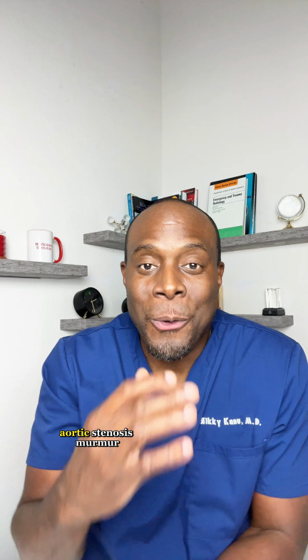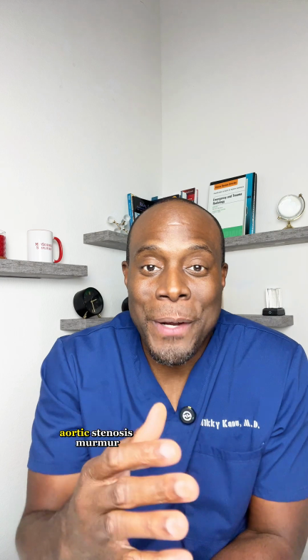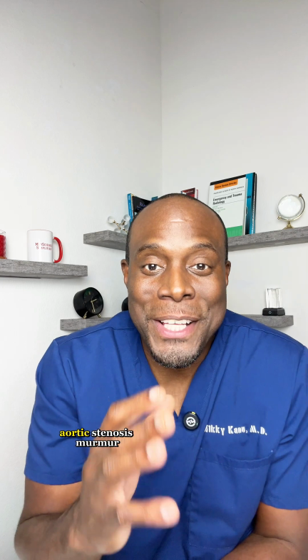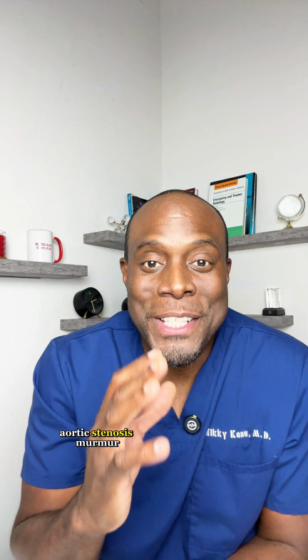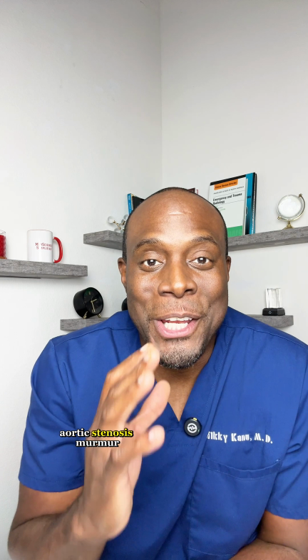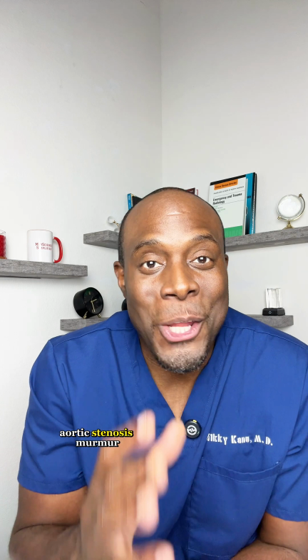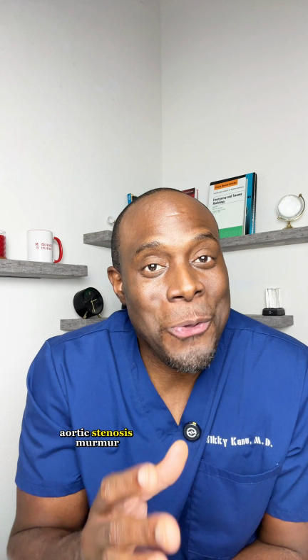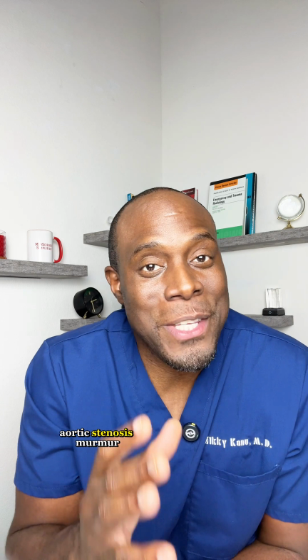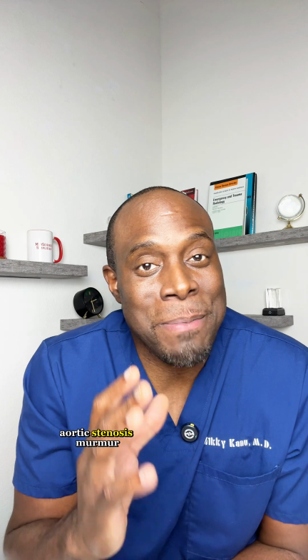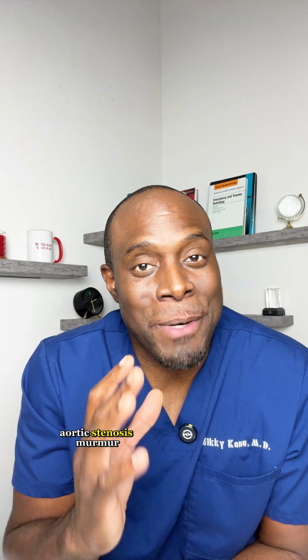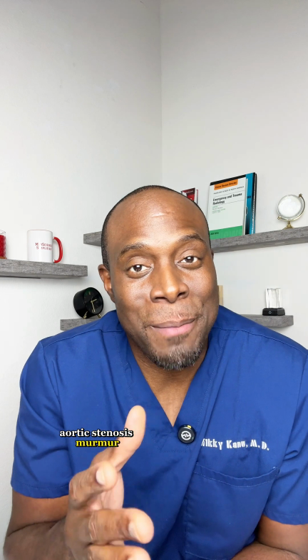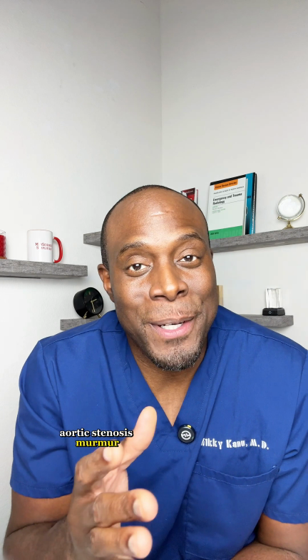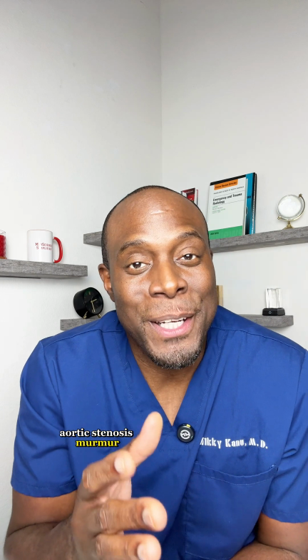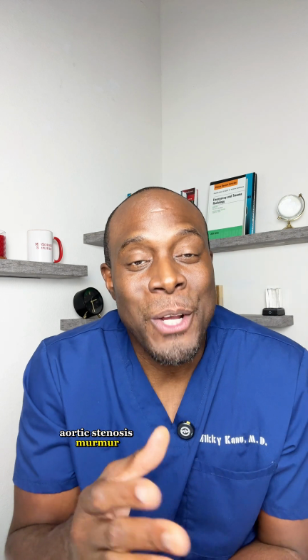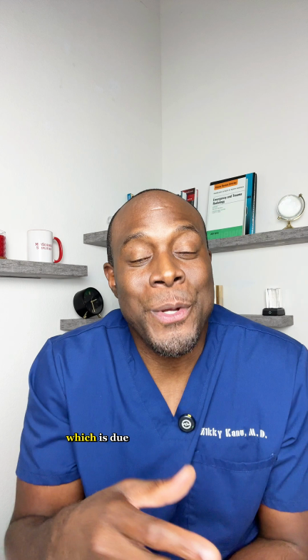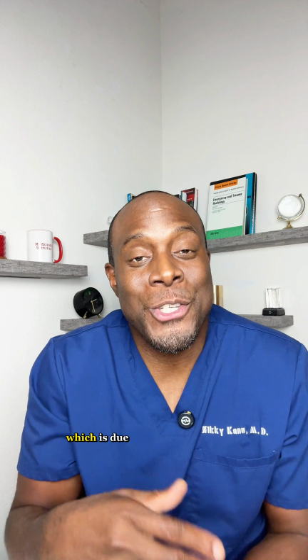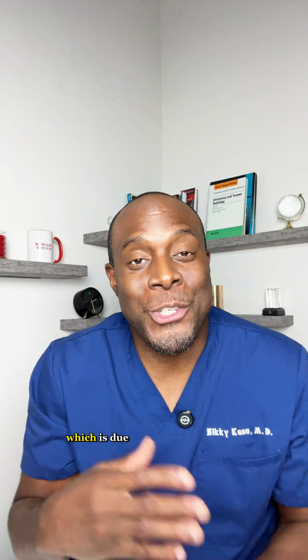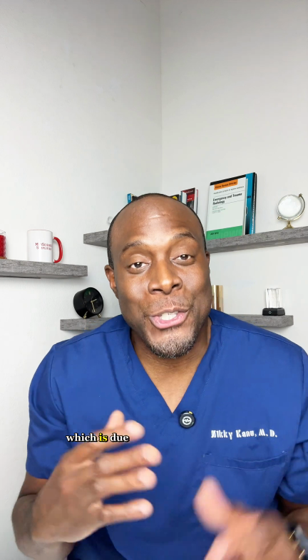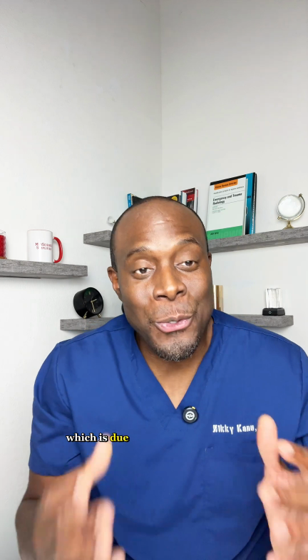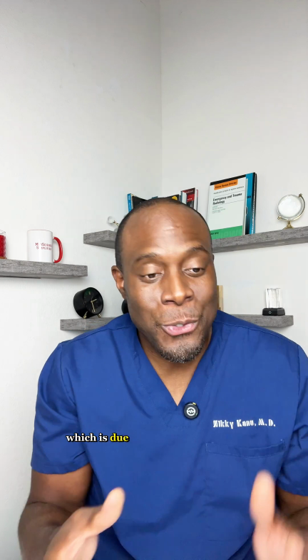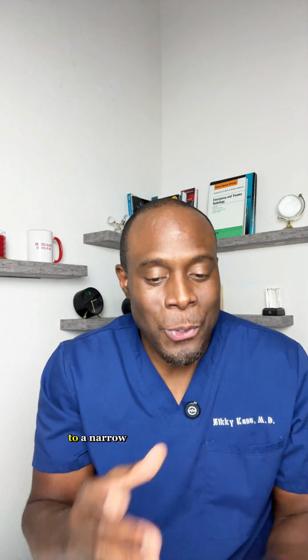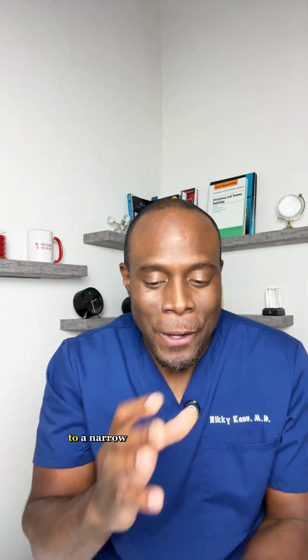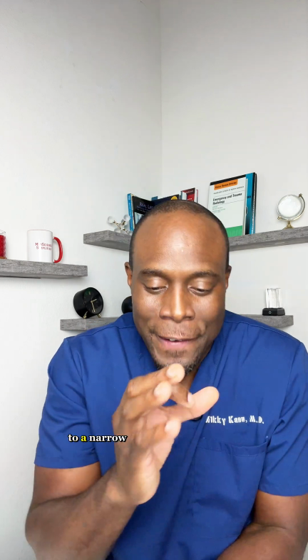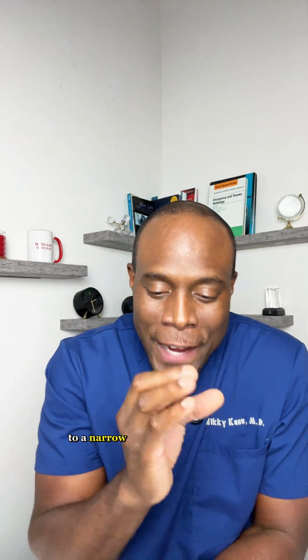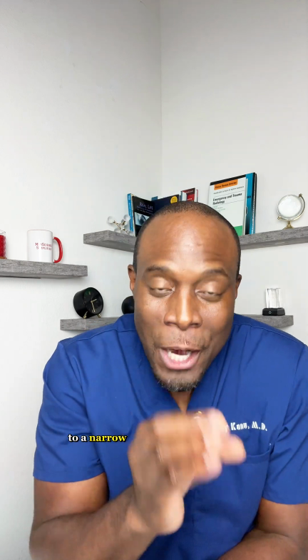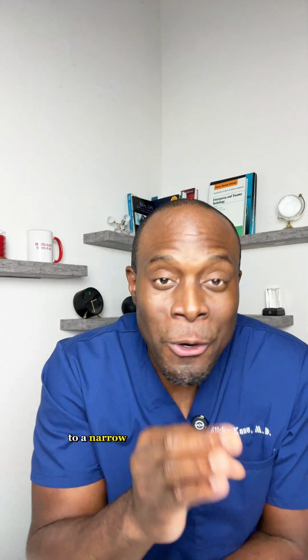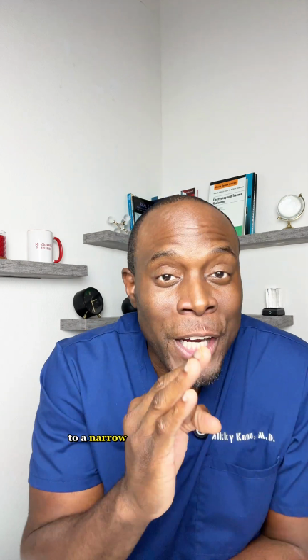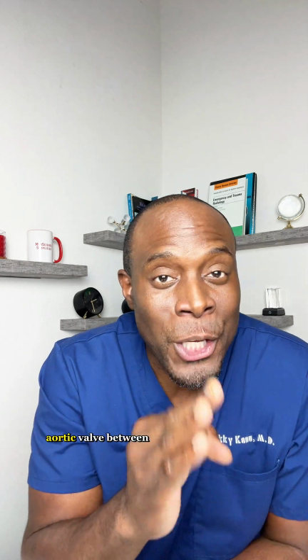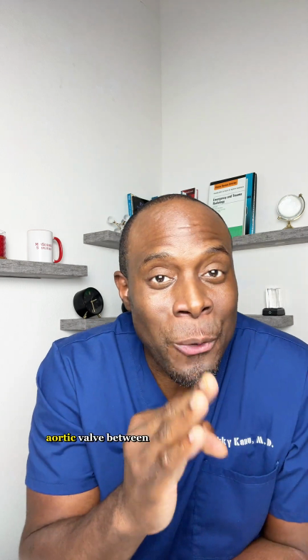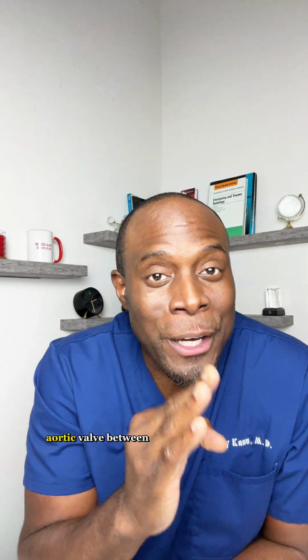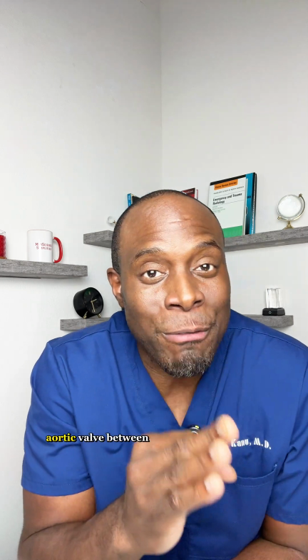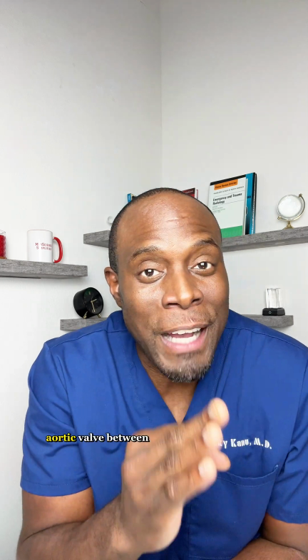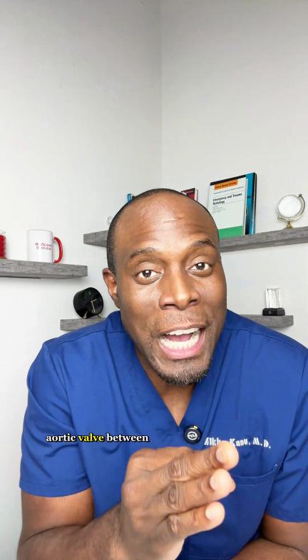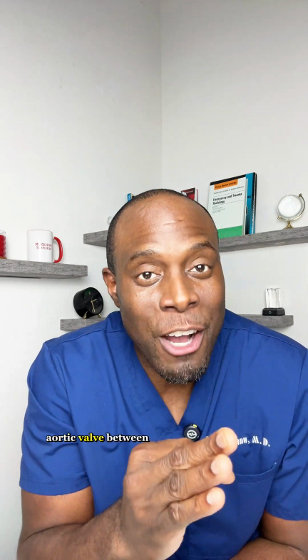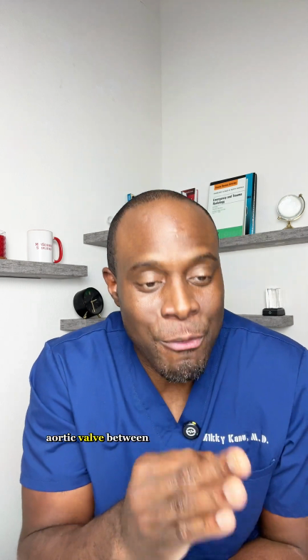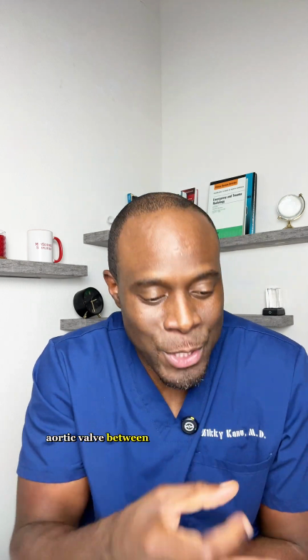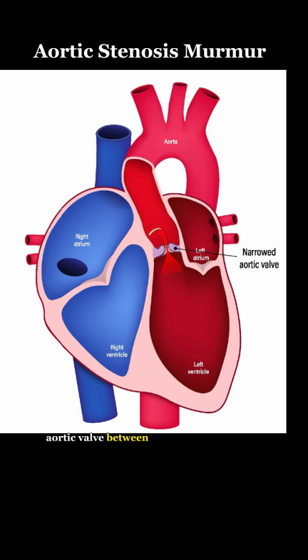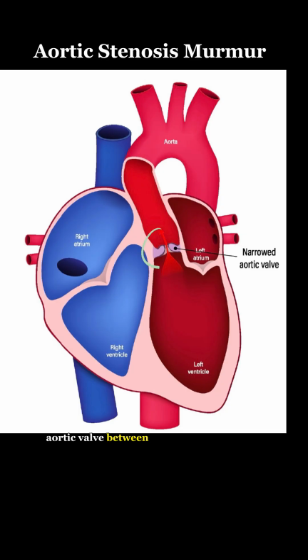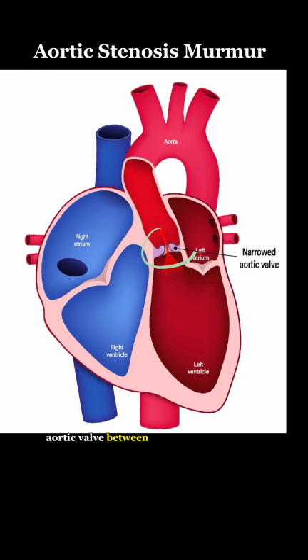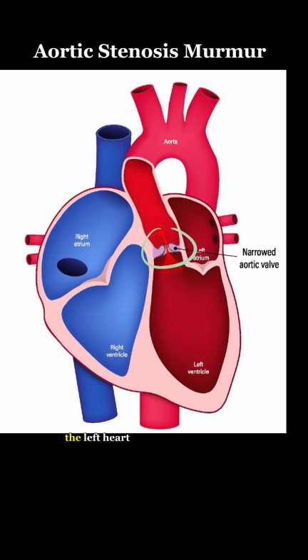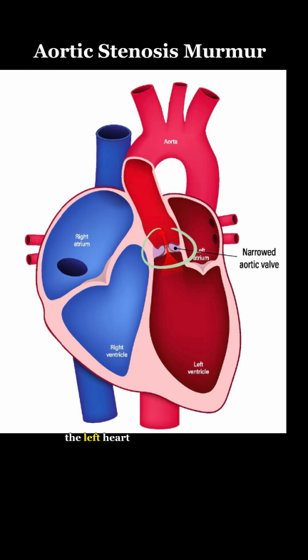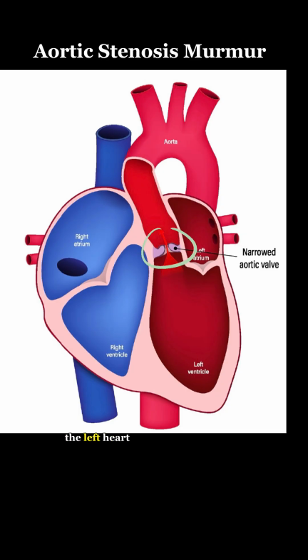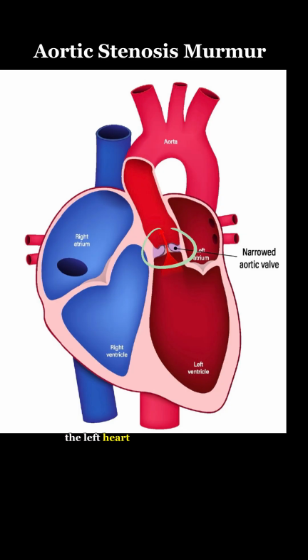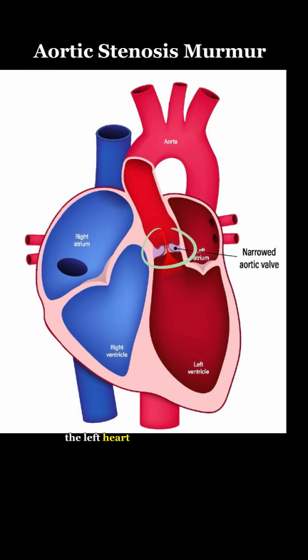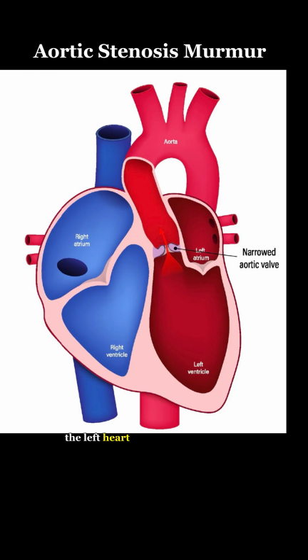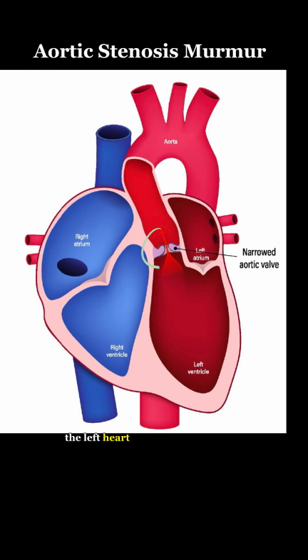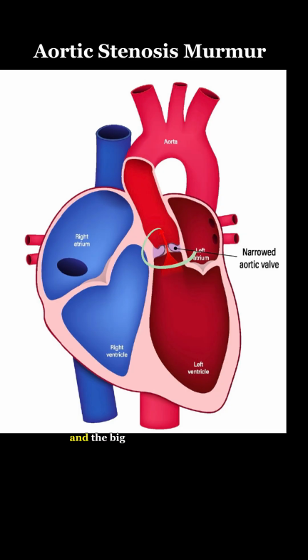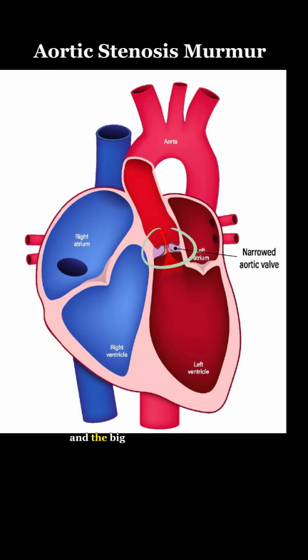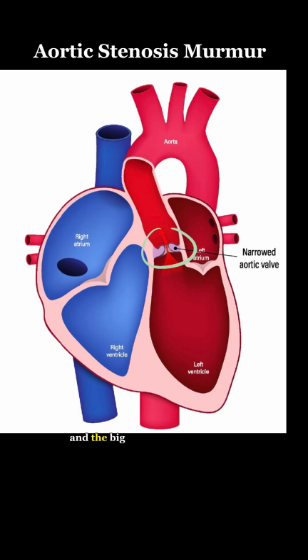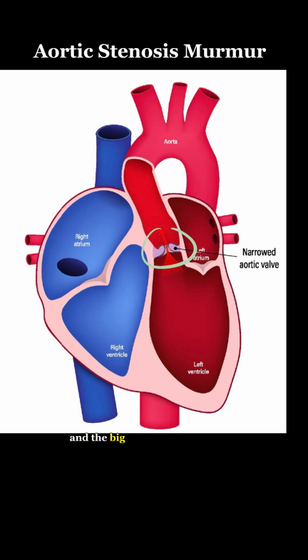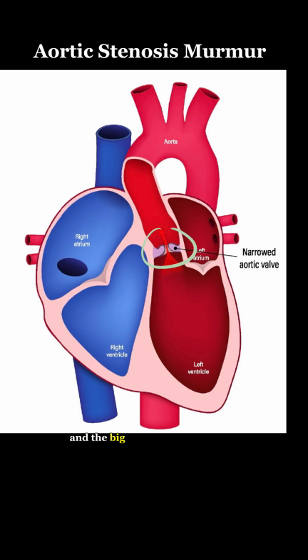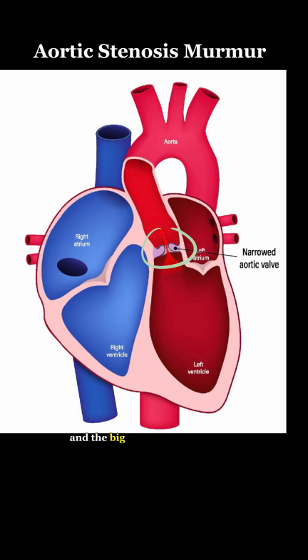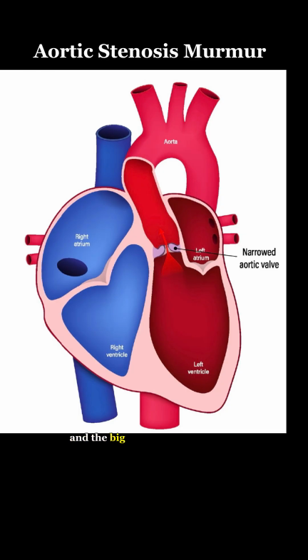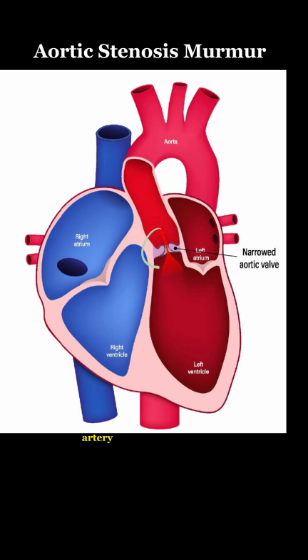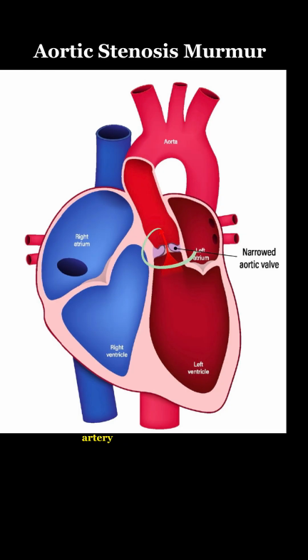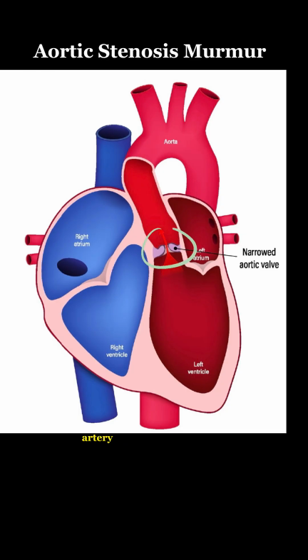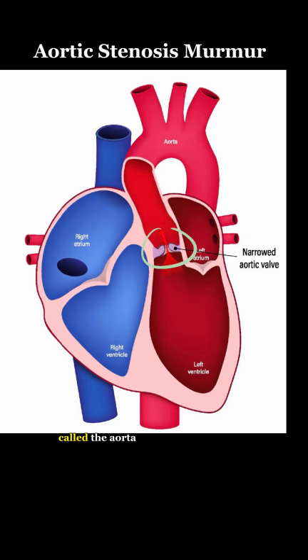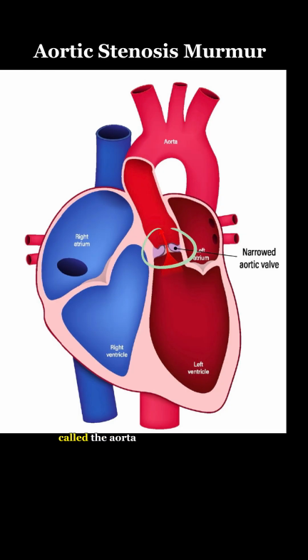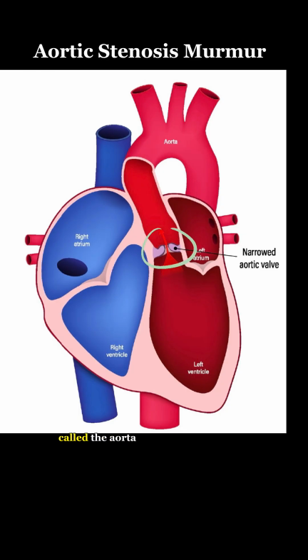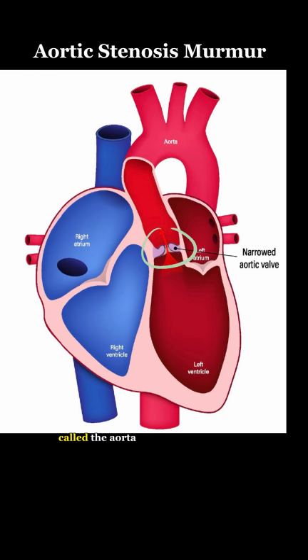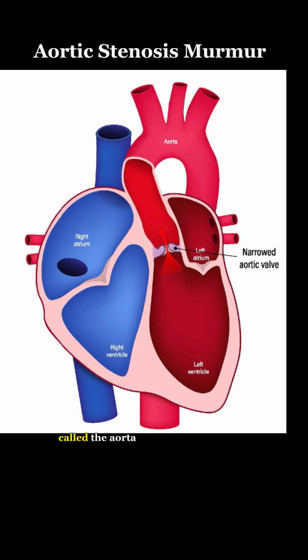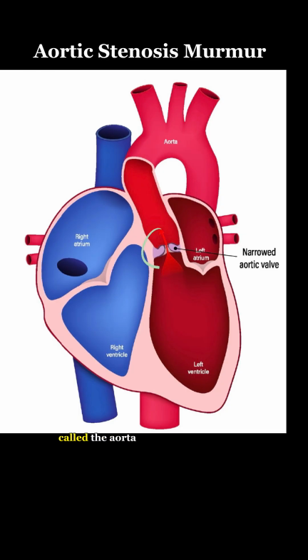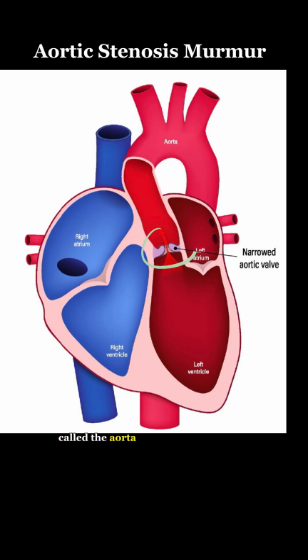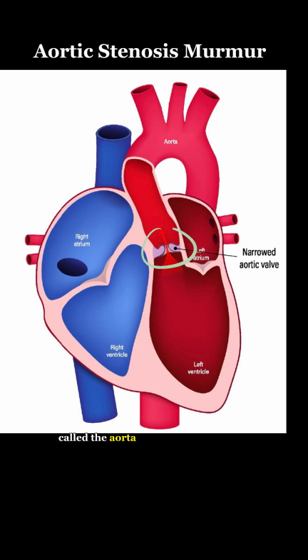Aortic stenosis murmur, which is due to a narrow aortic valve between the left heart and the big artery called the aorta.